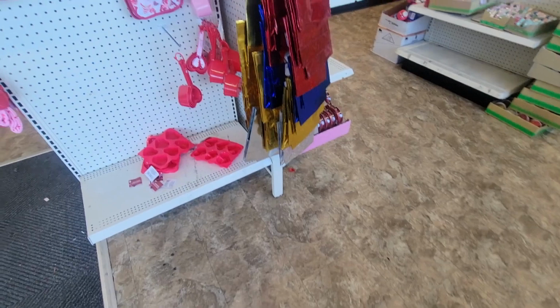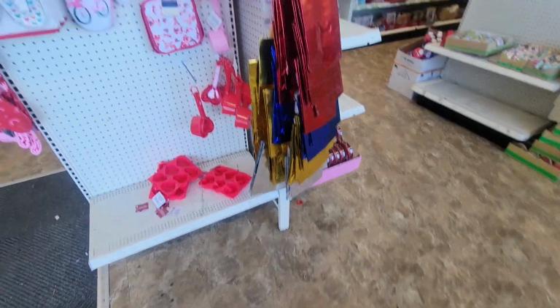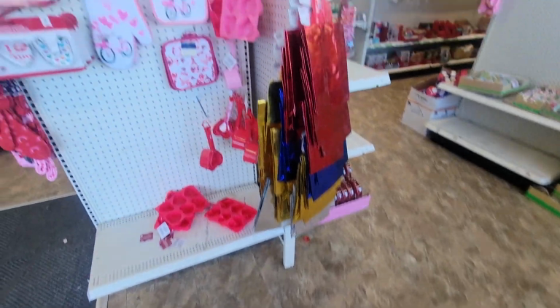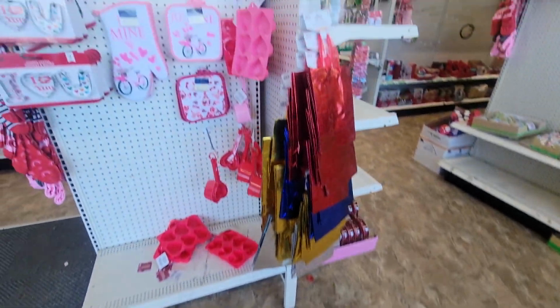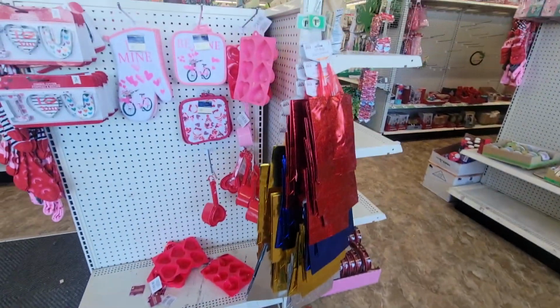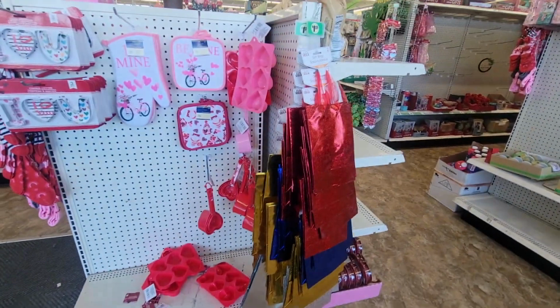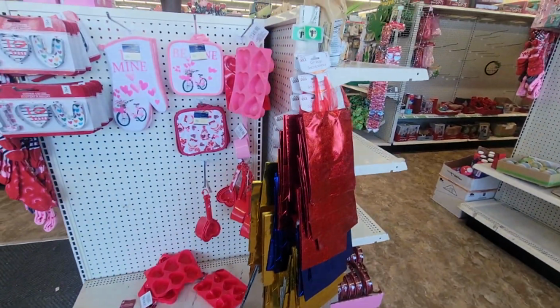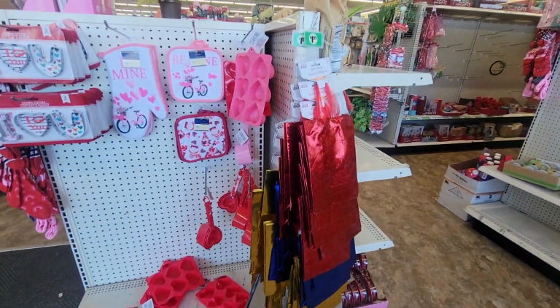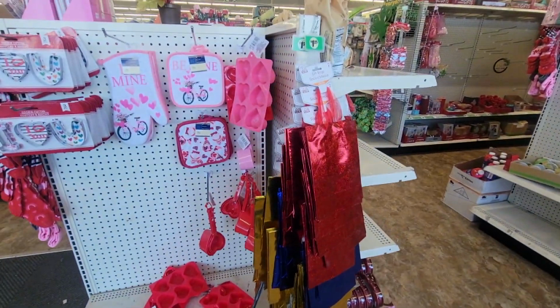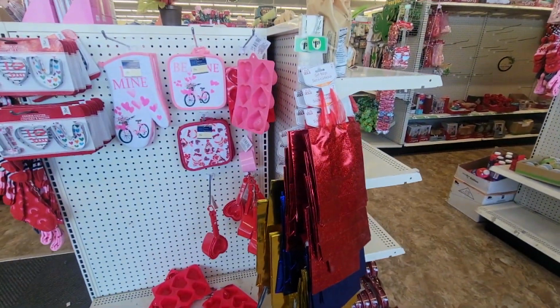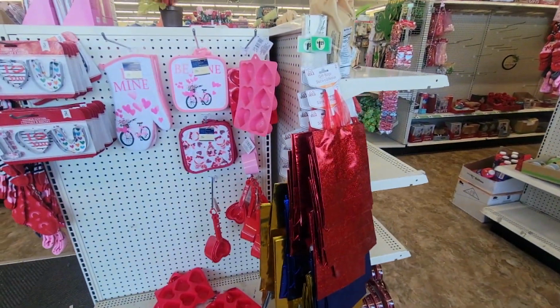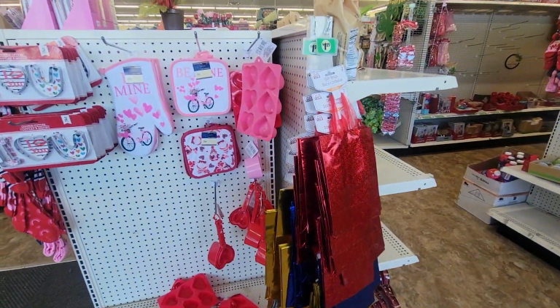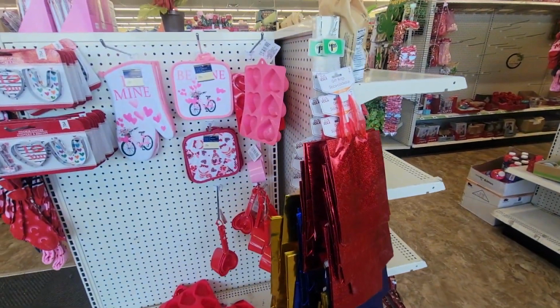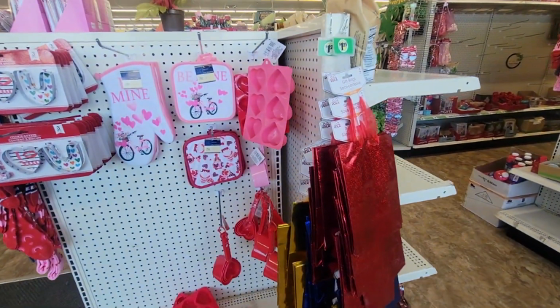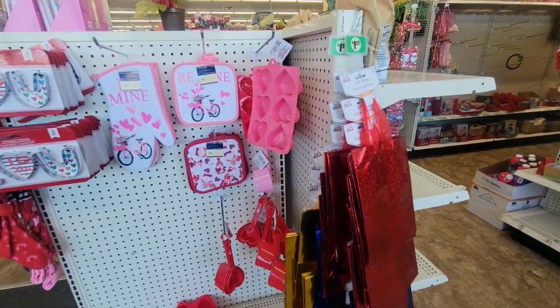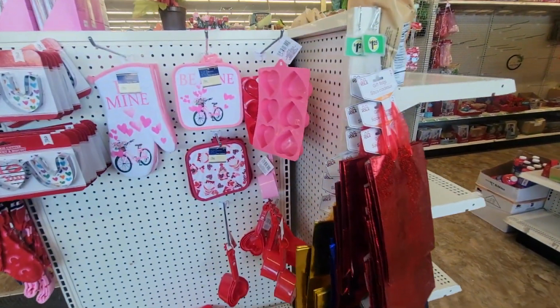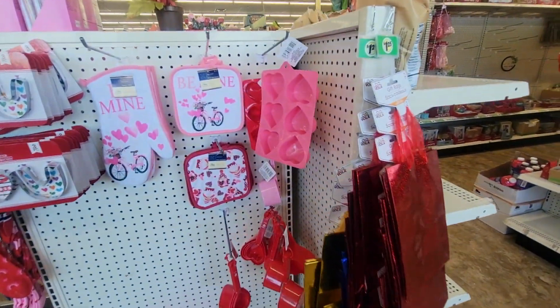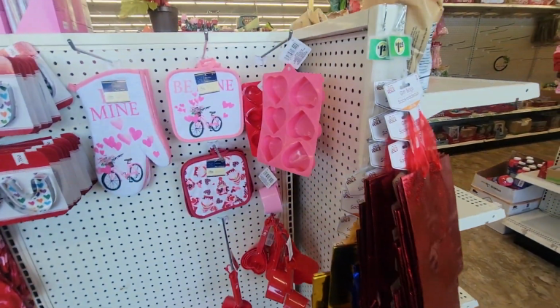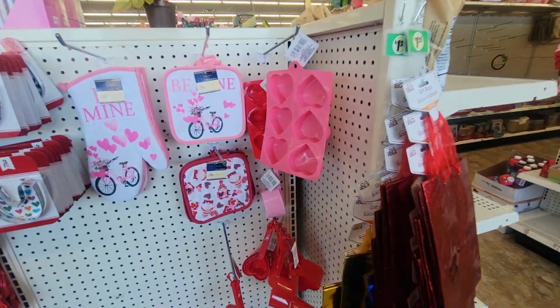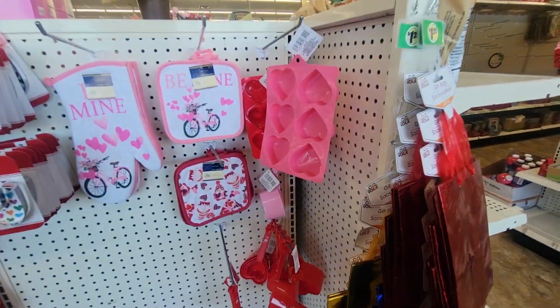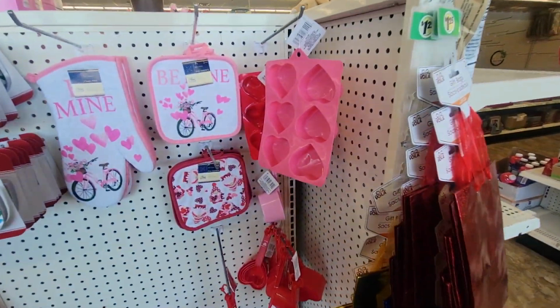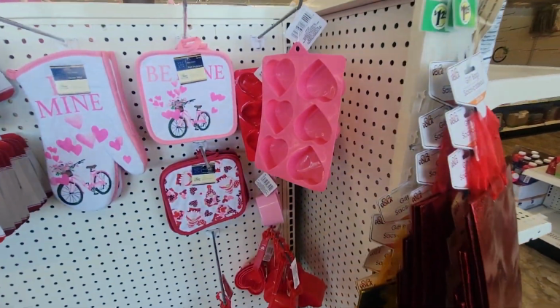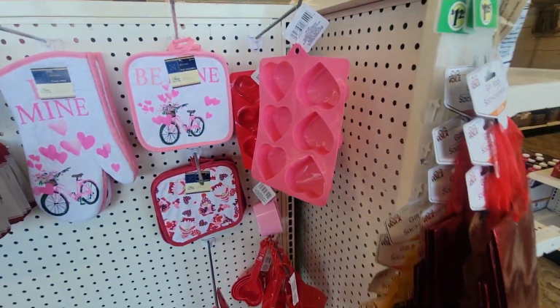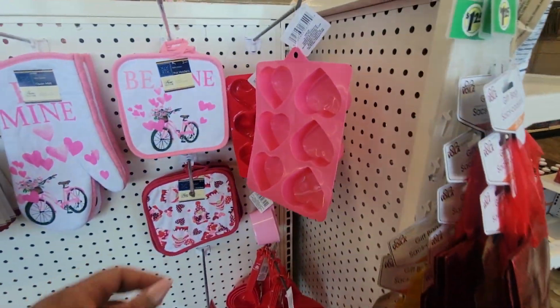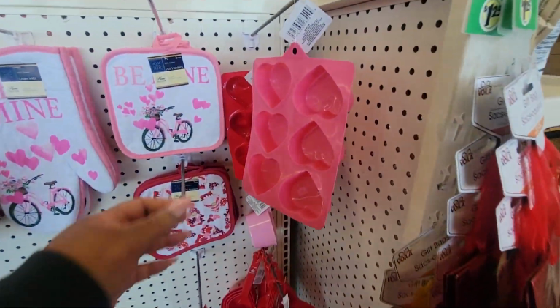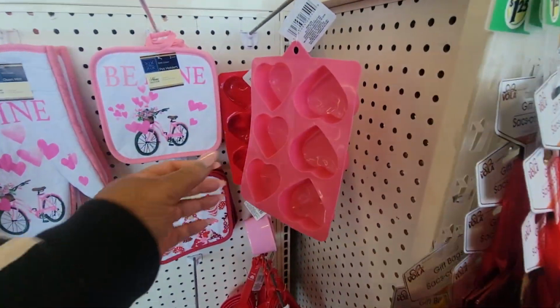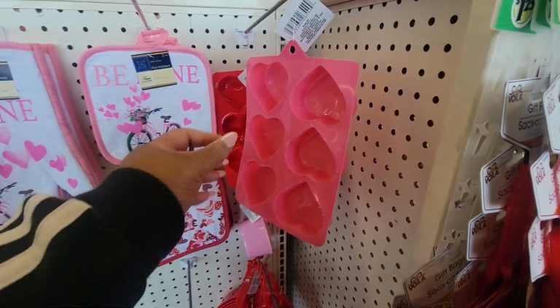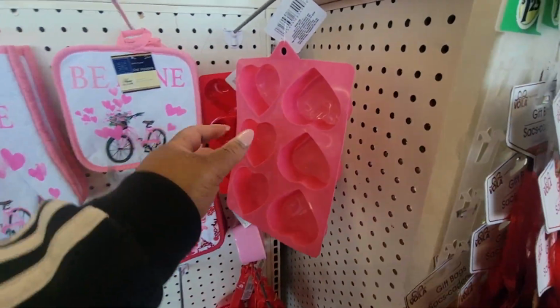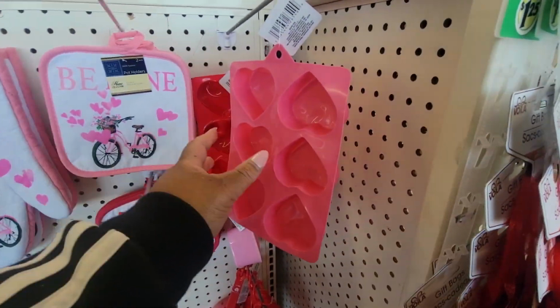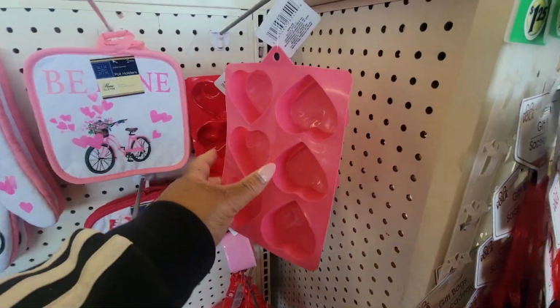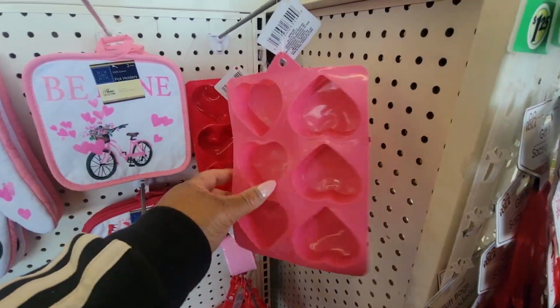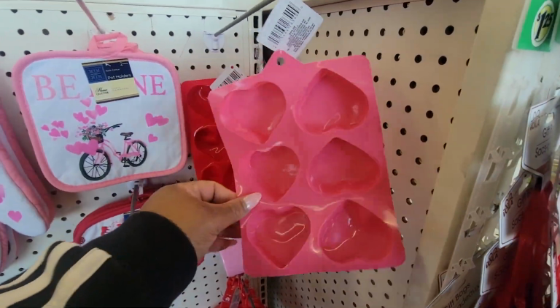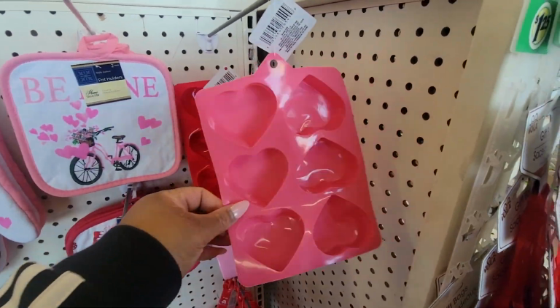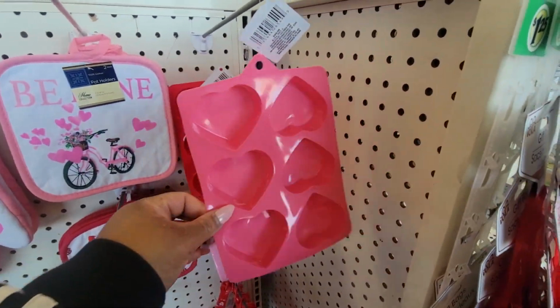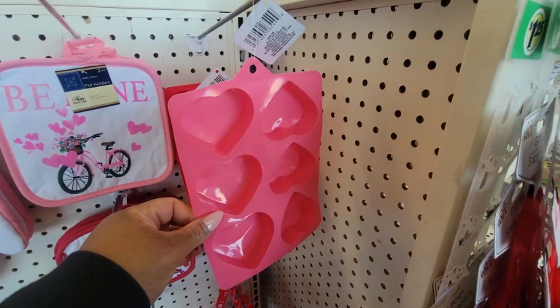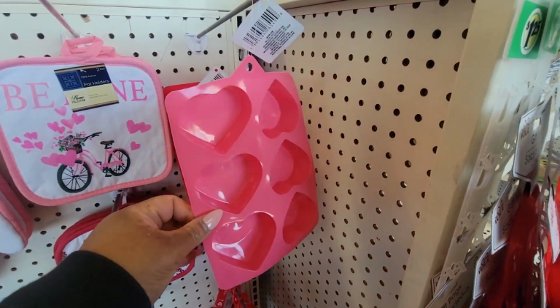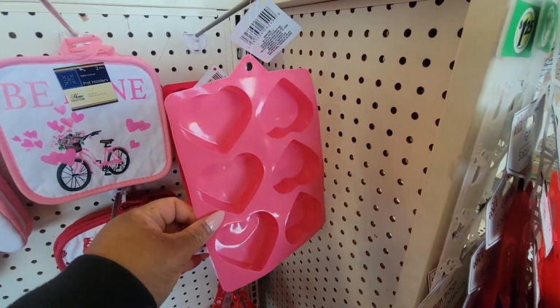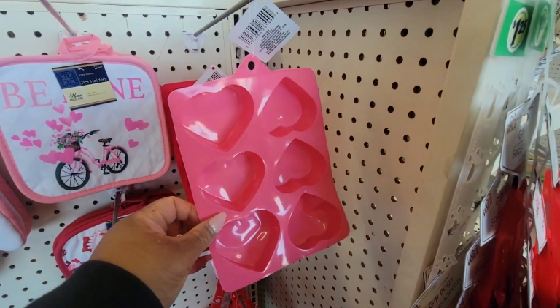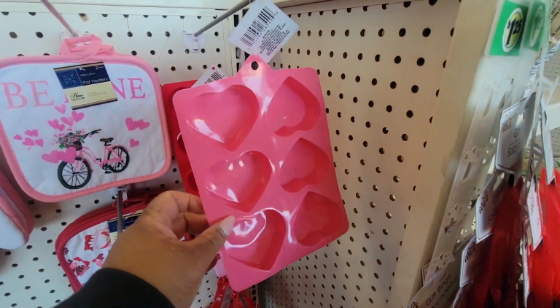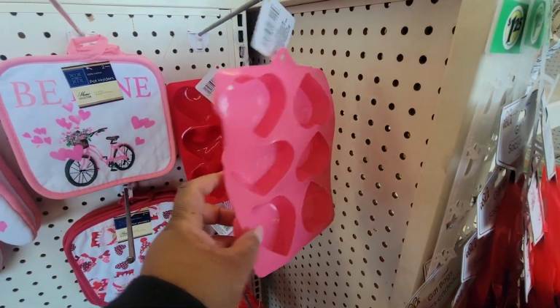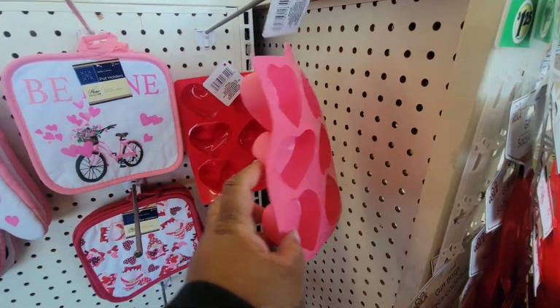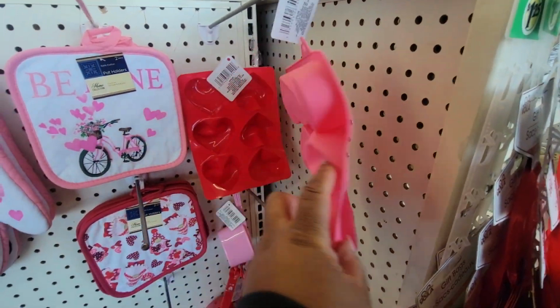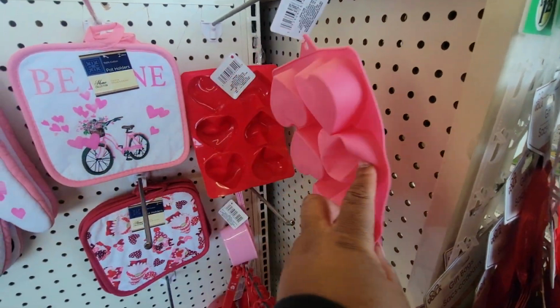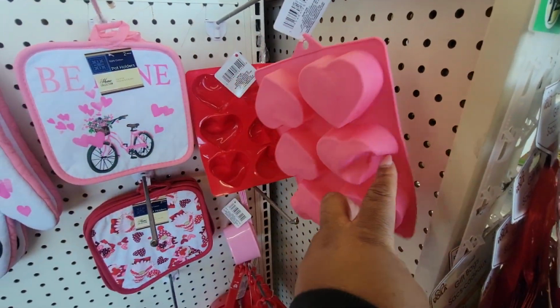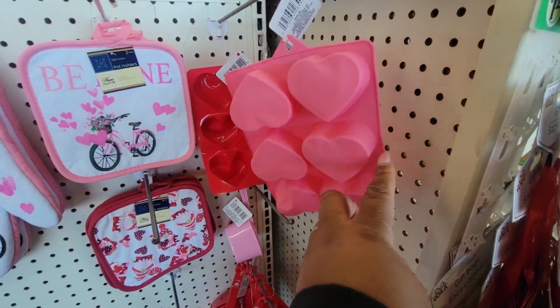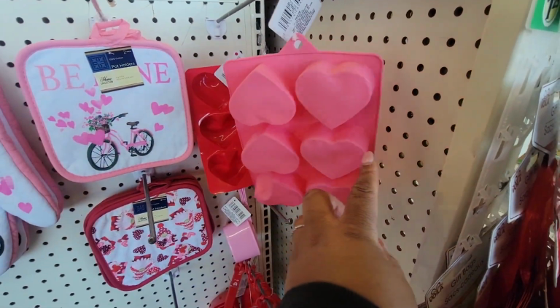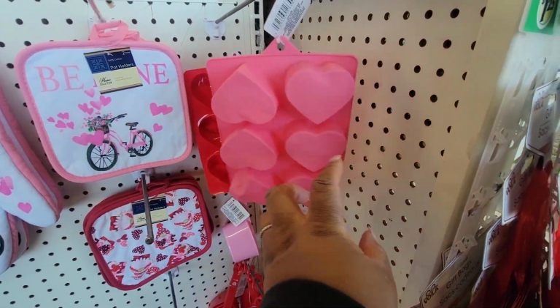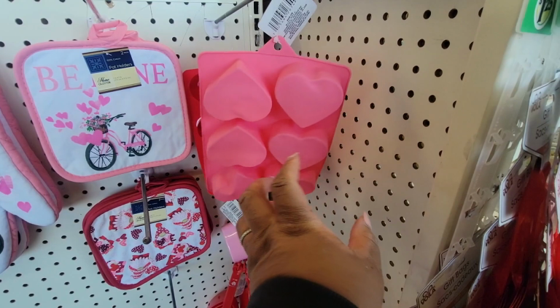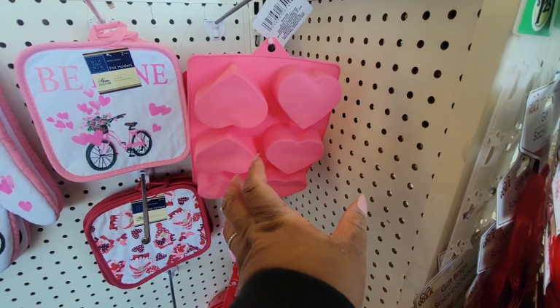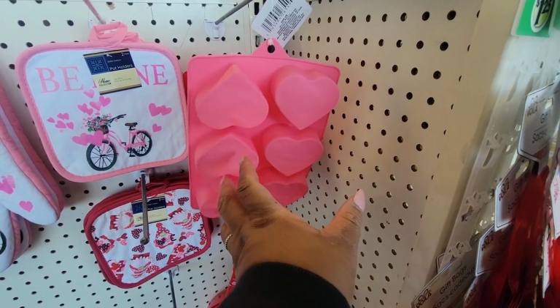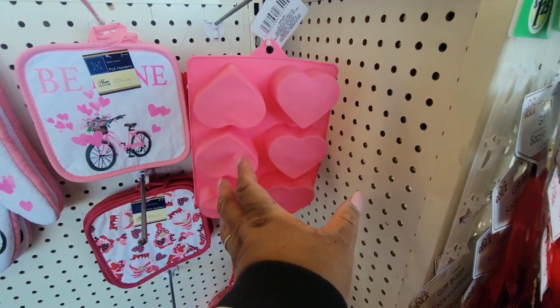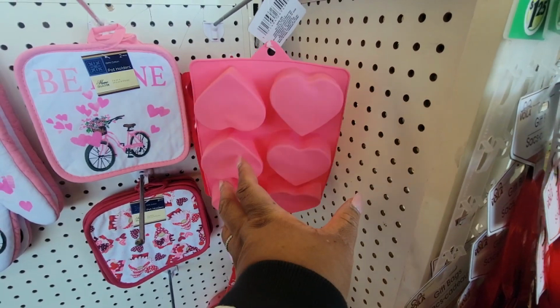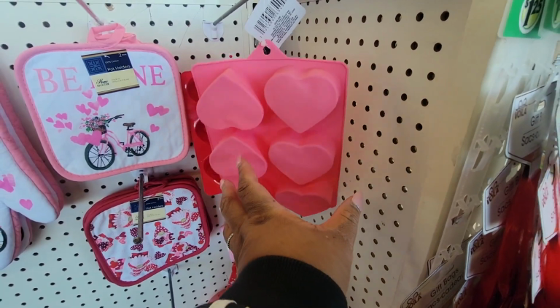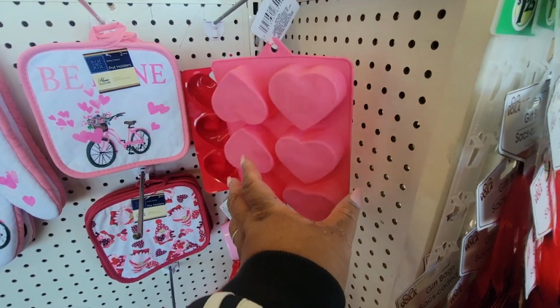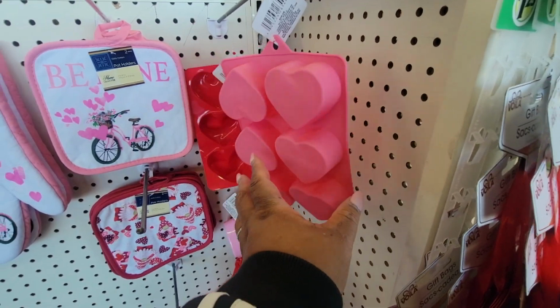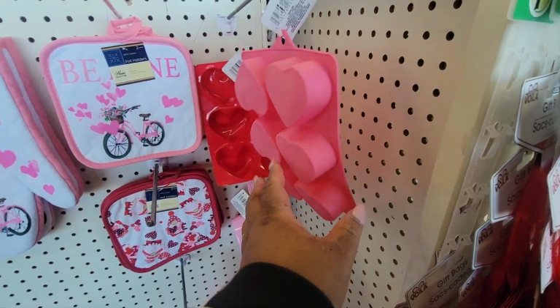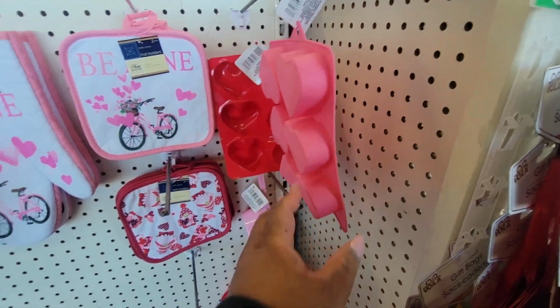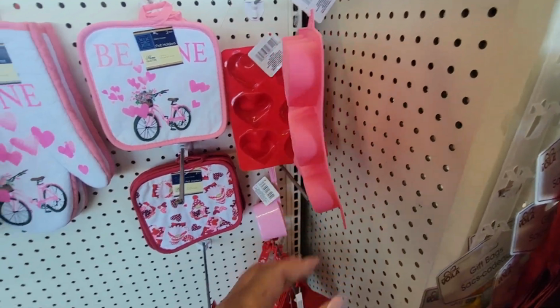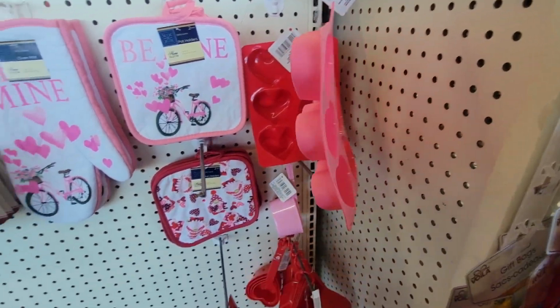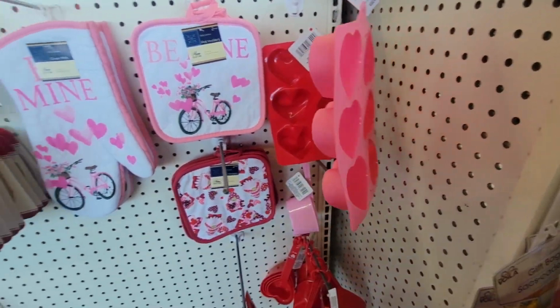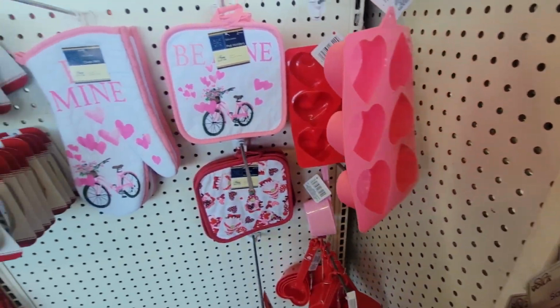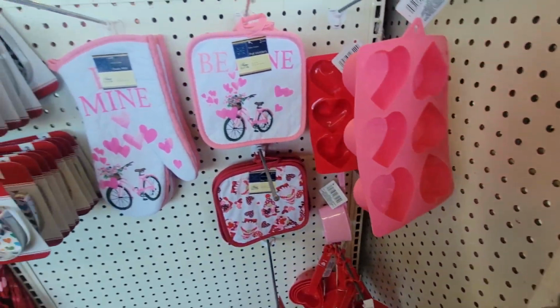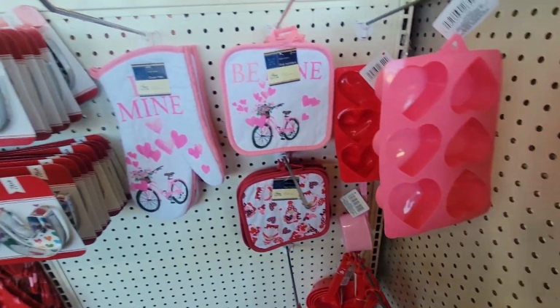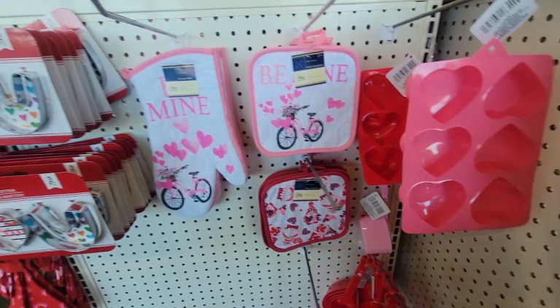Good morning, good afternoon, good evening. We're in Dollar Tree. Little heart molds.